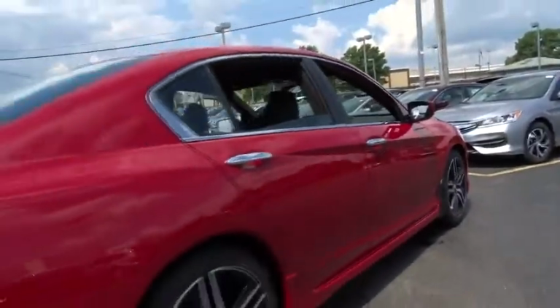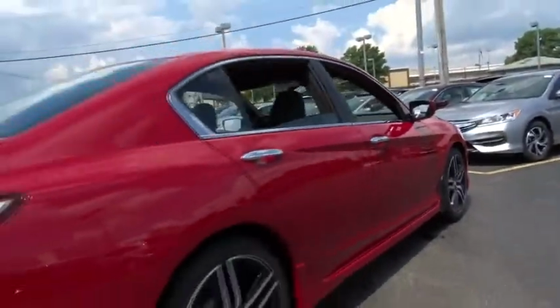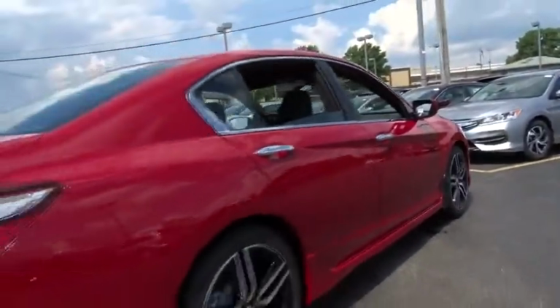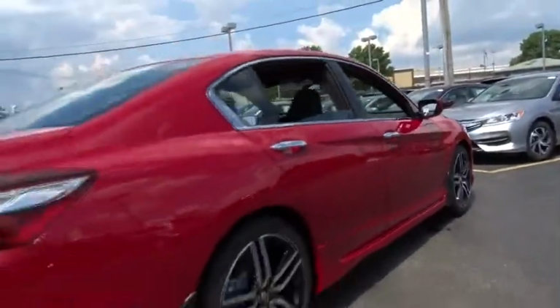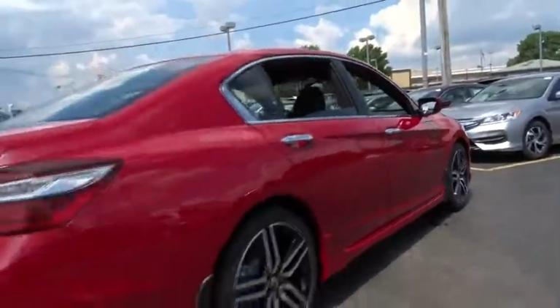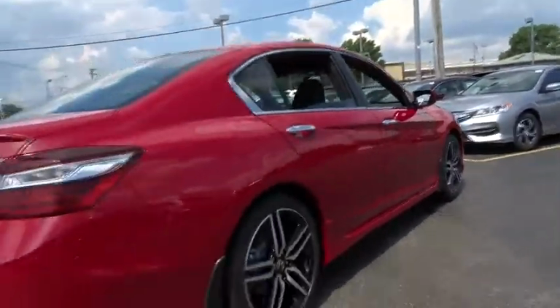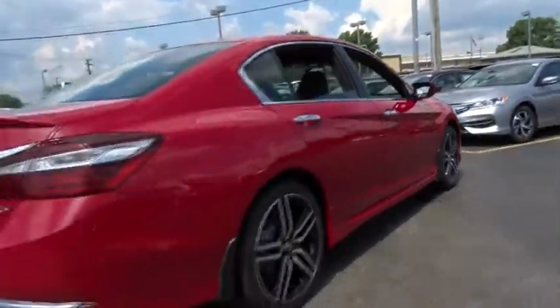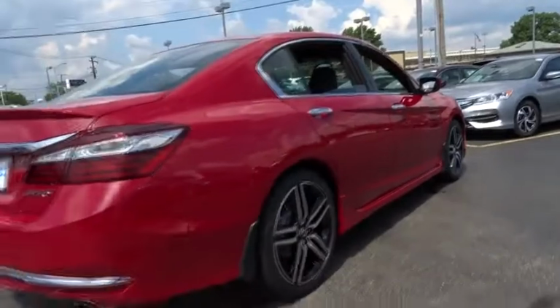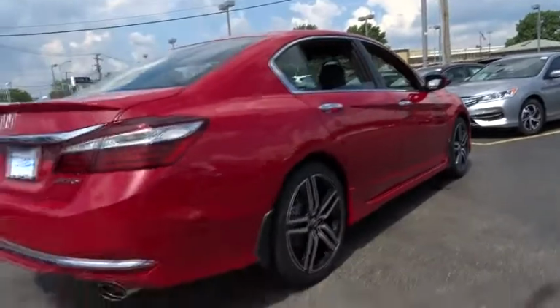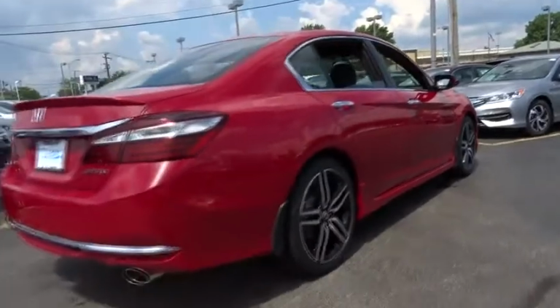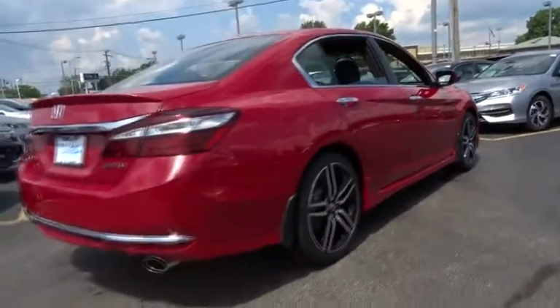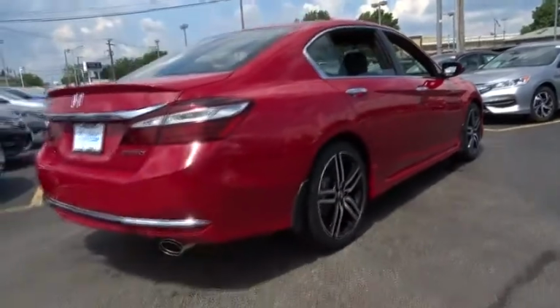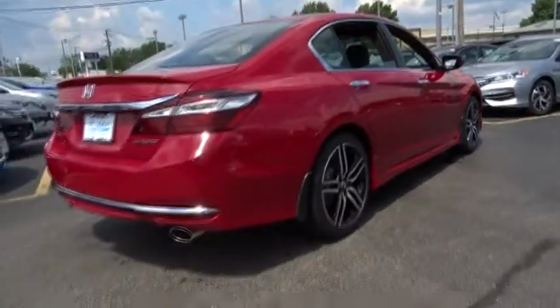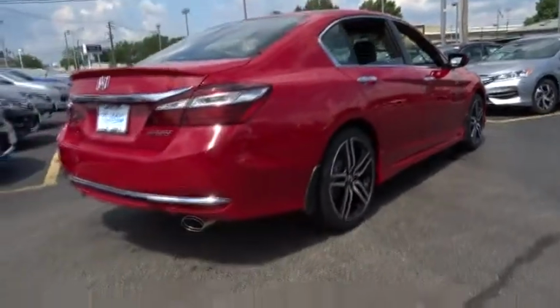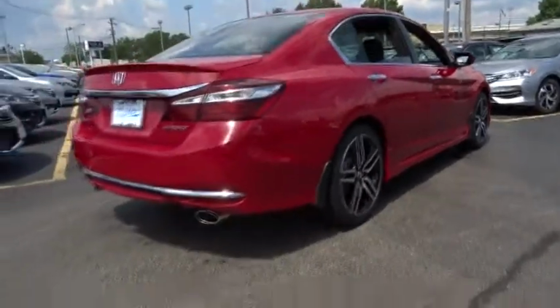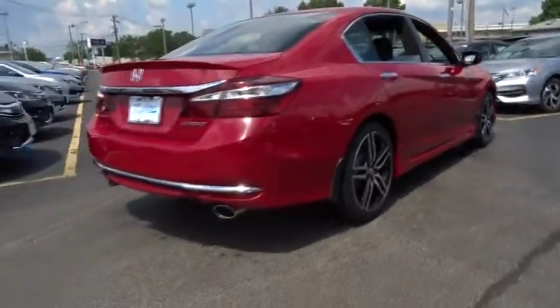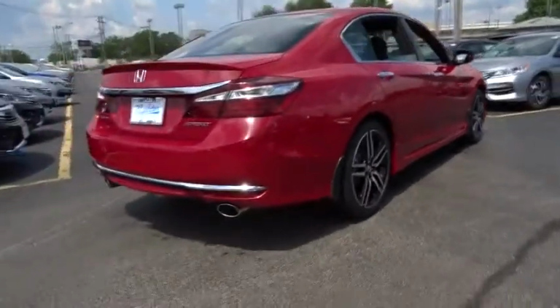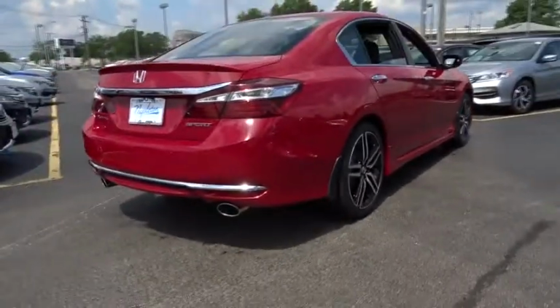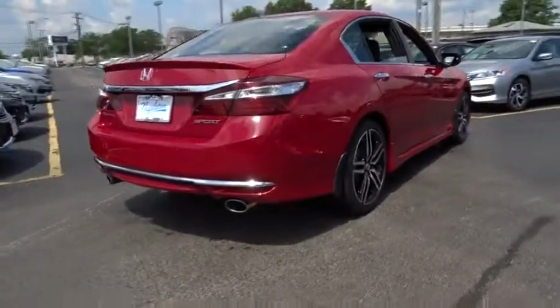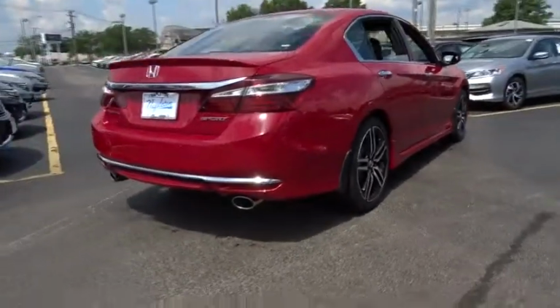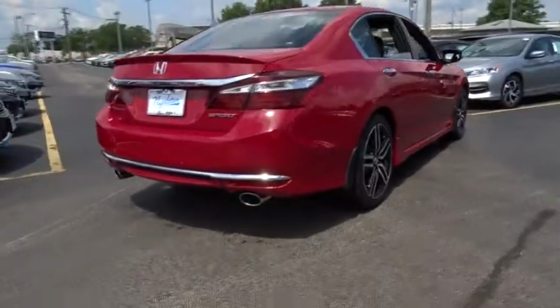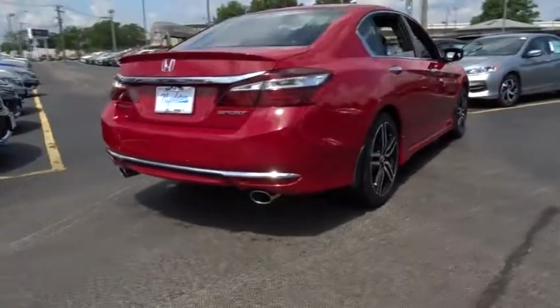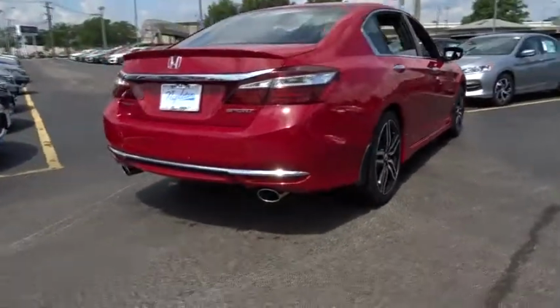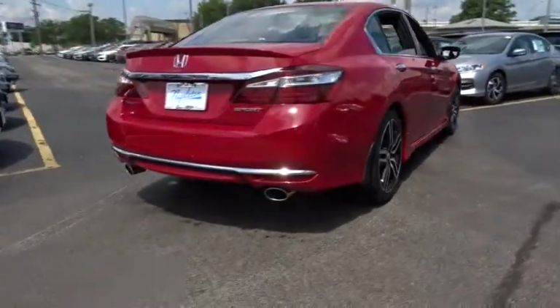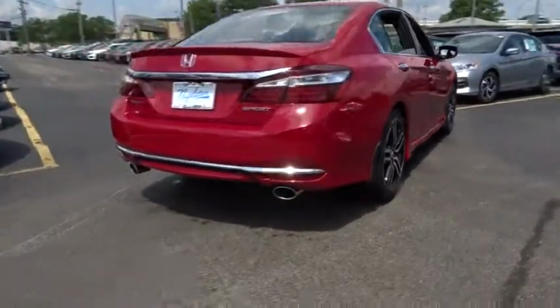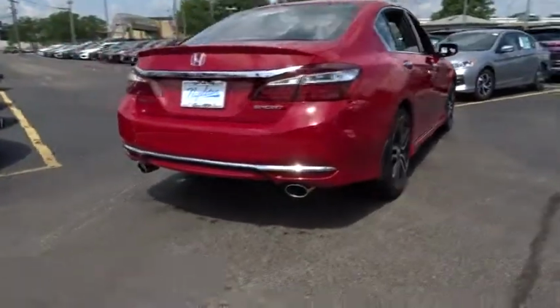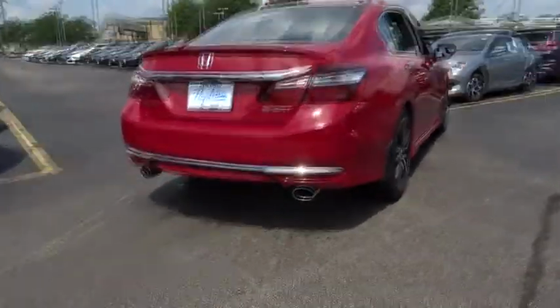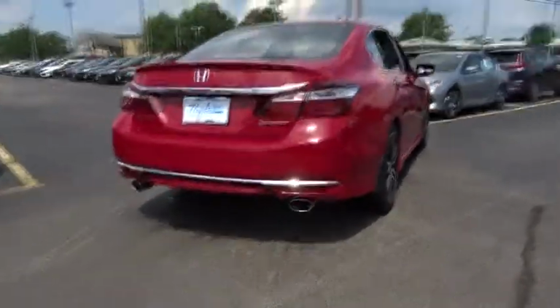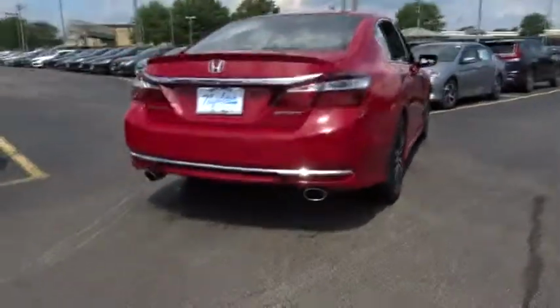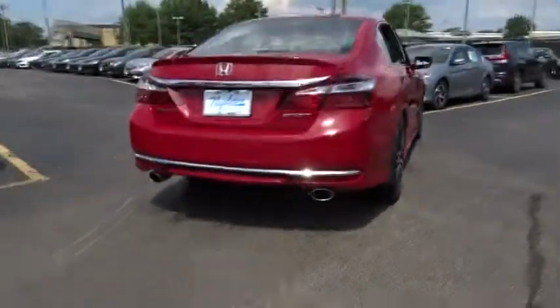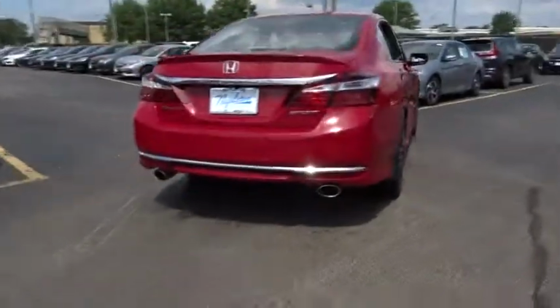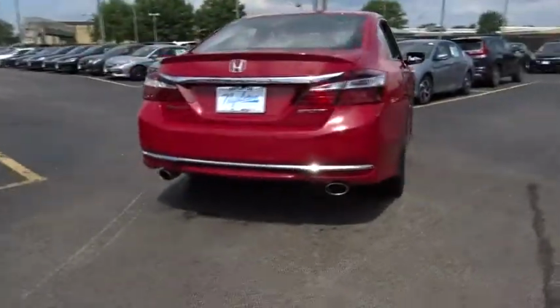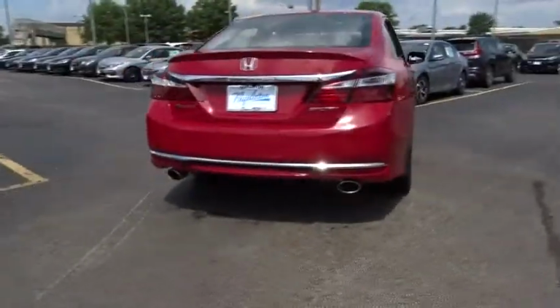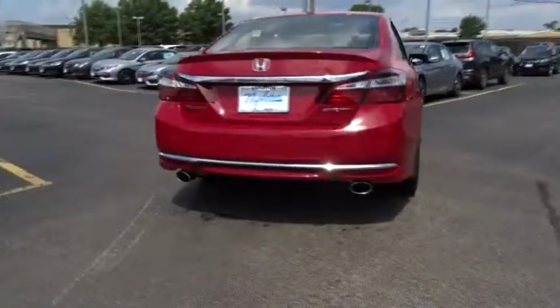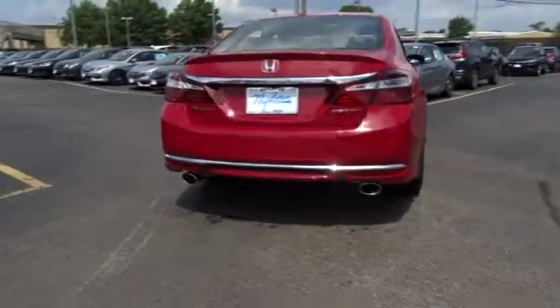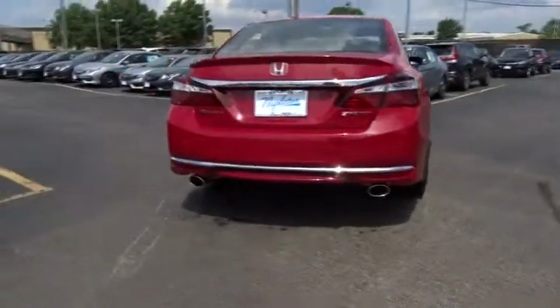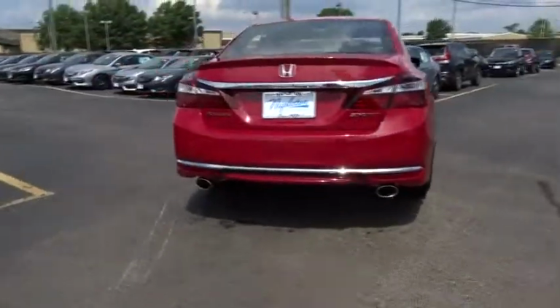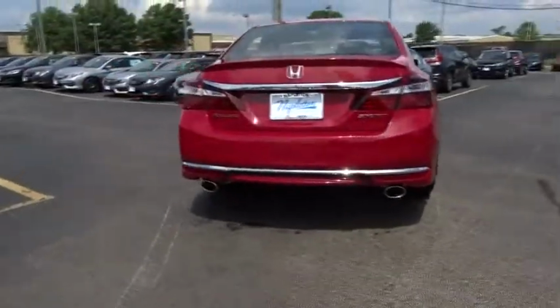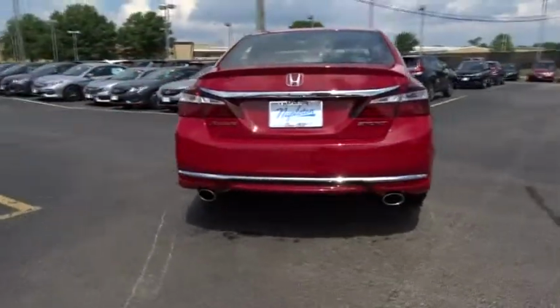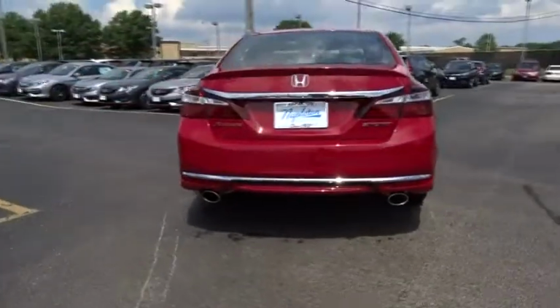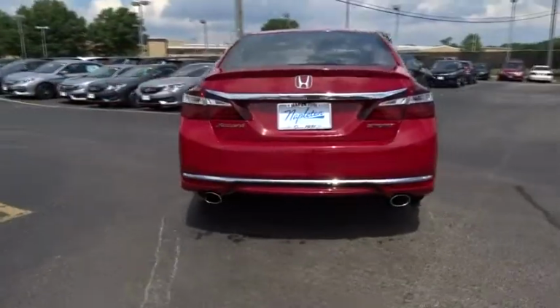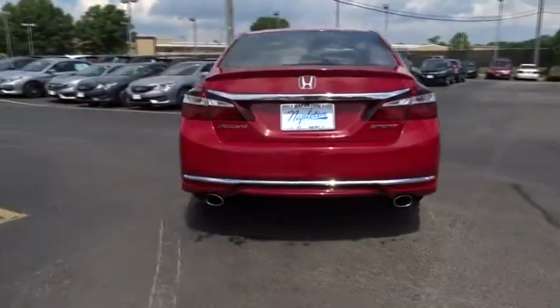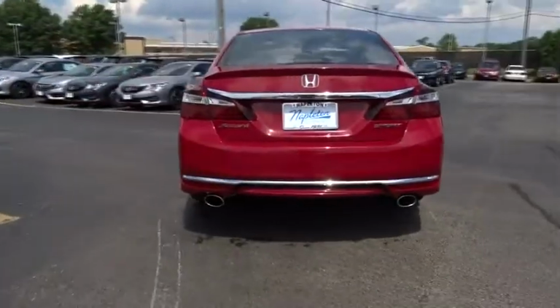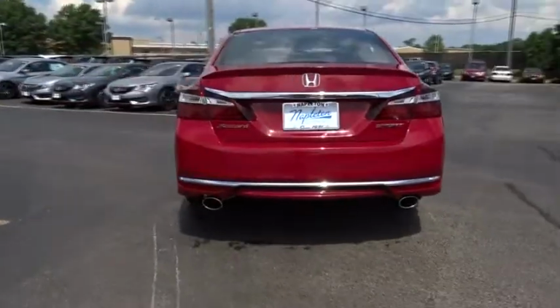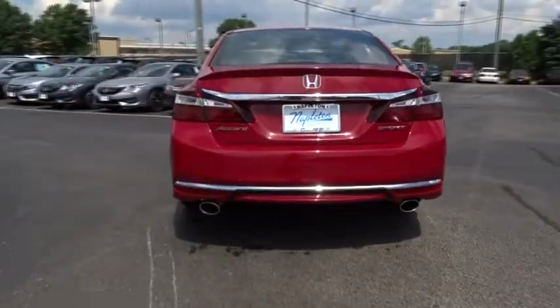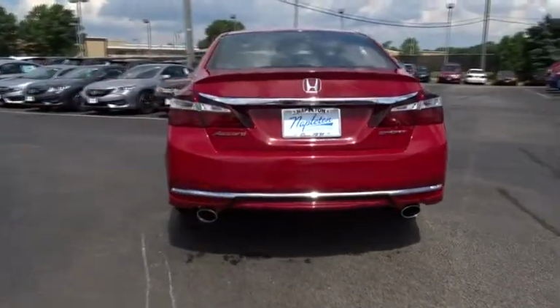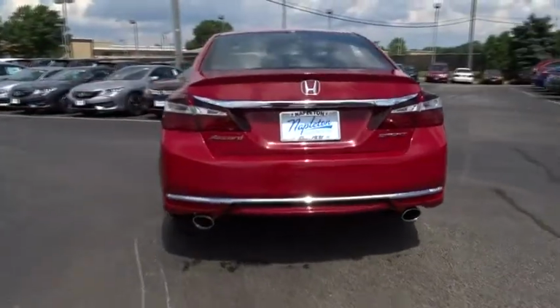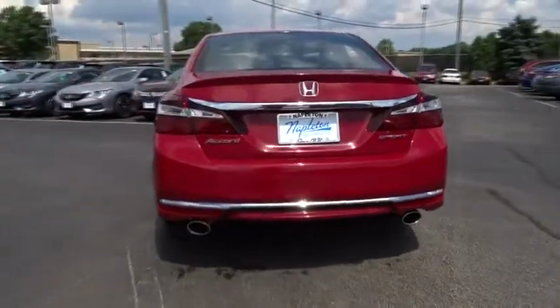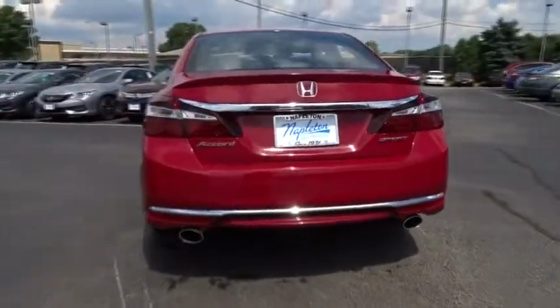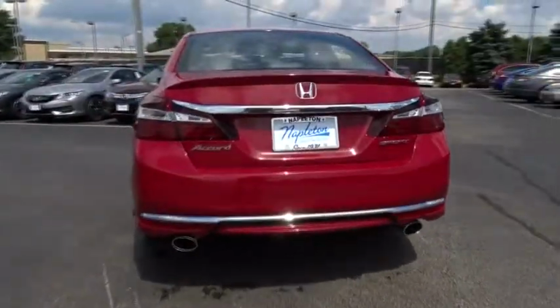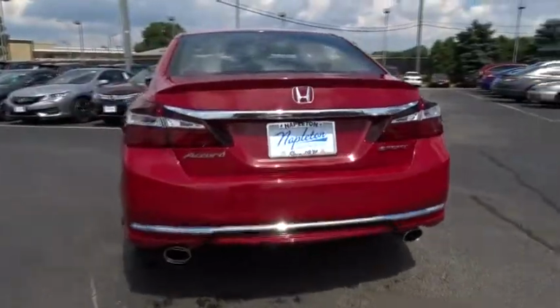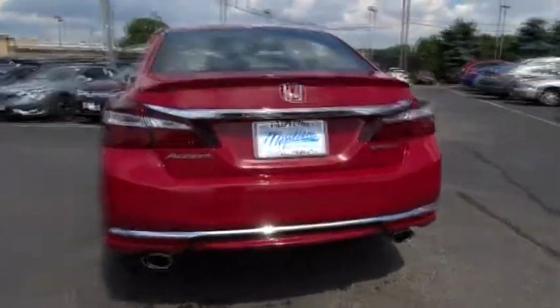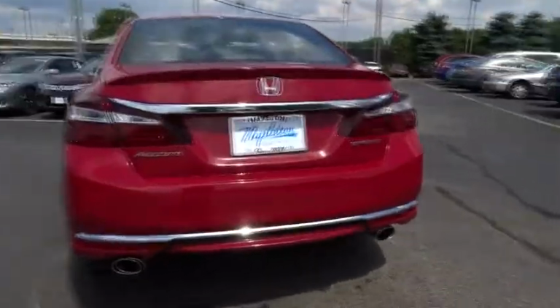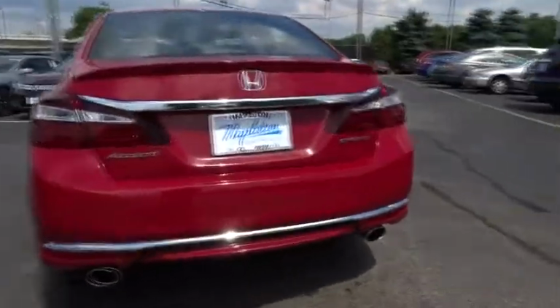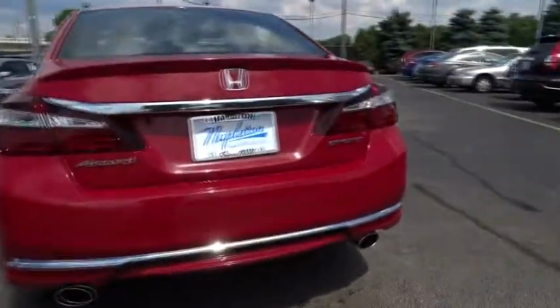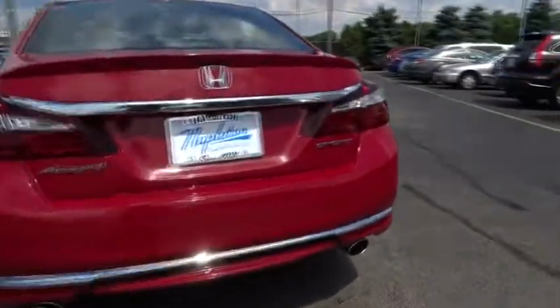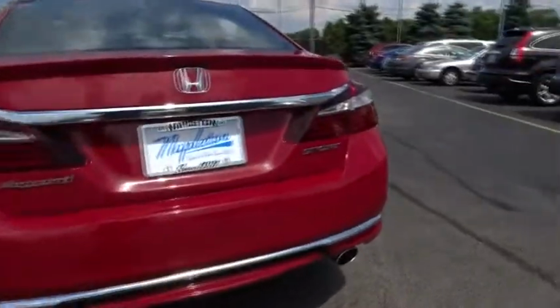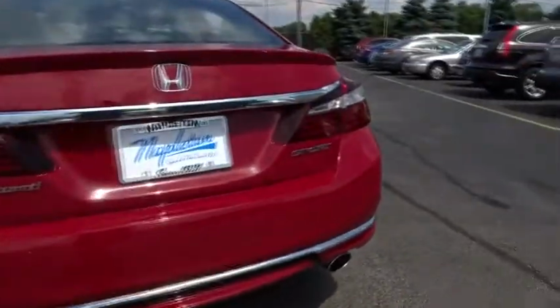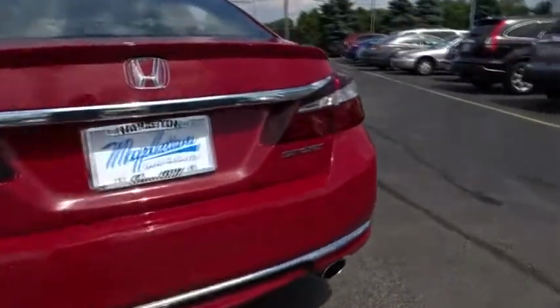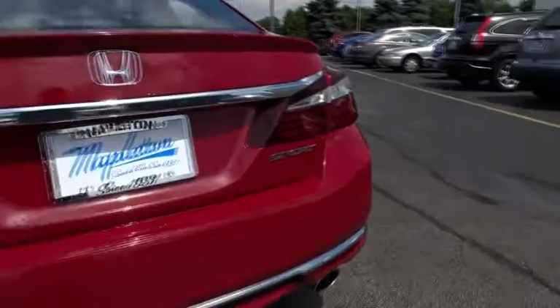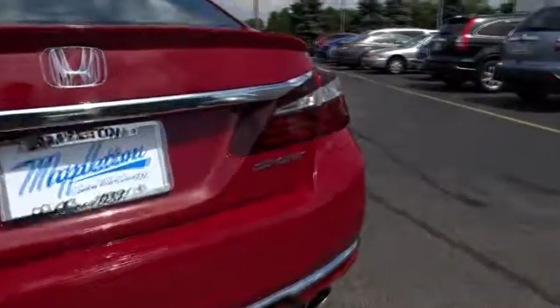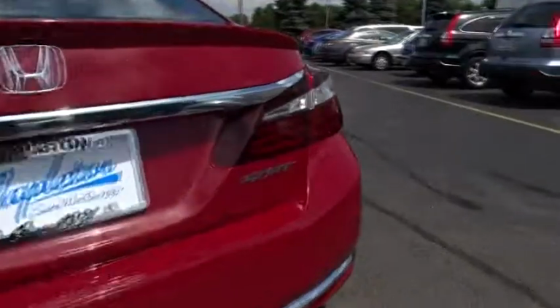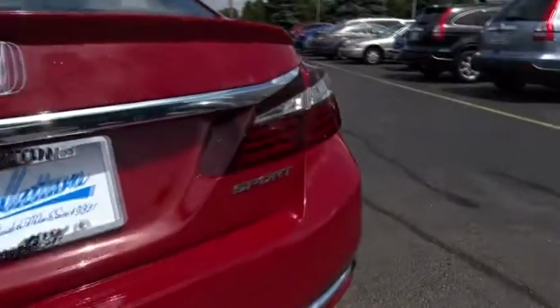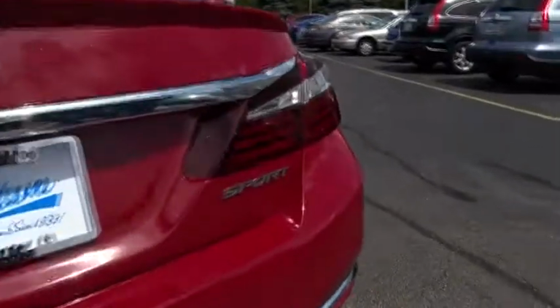CD player. Rear window defroster. Fog light. Trip computer. Brake assist. Remote keyless entry.